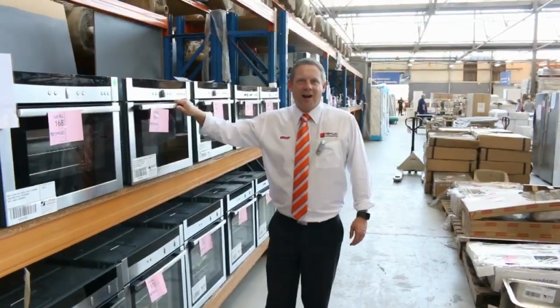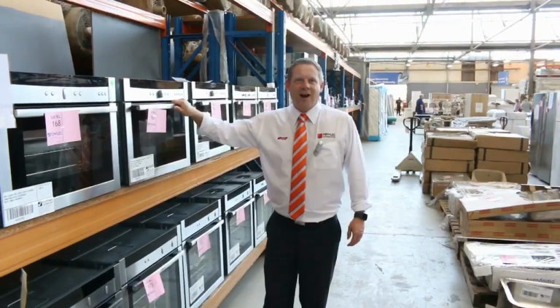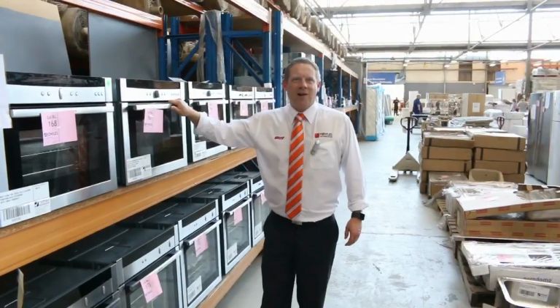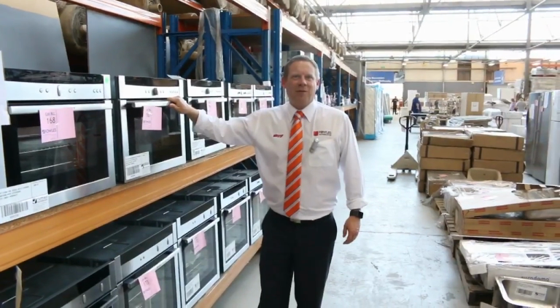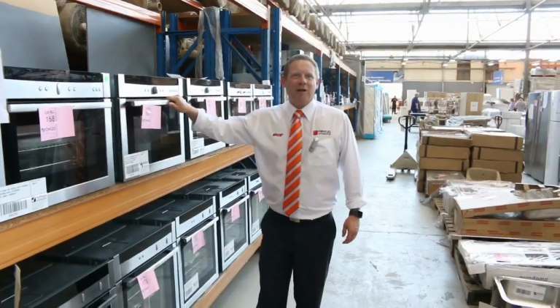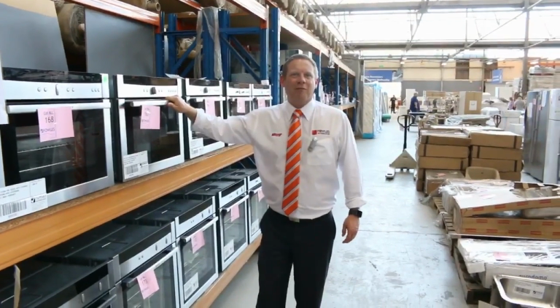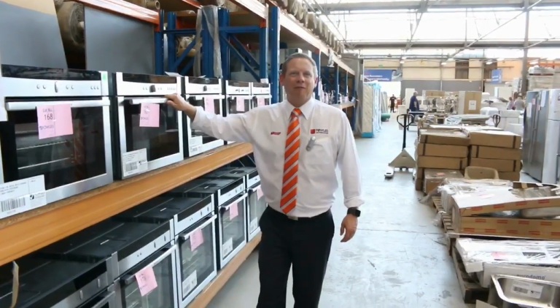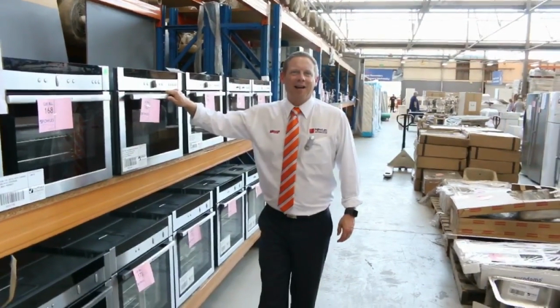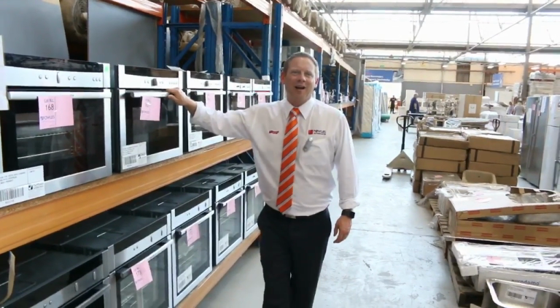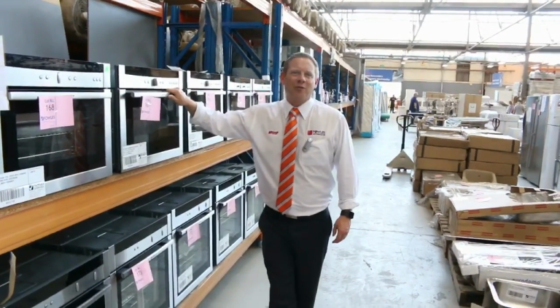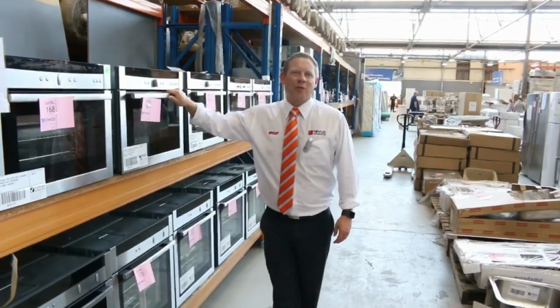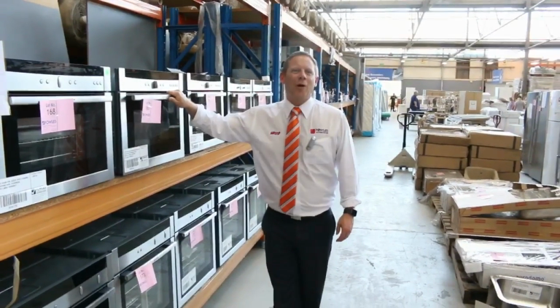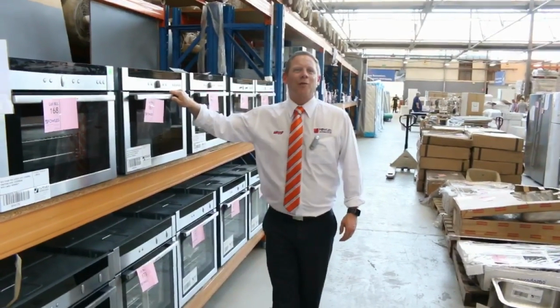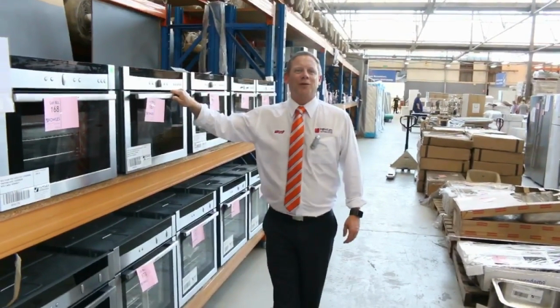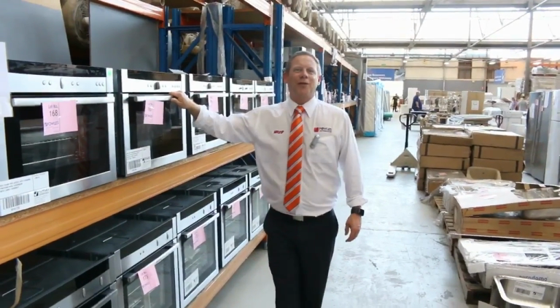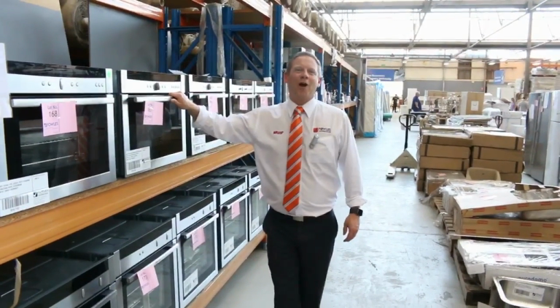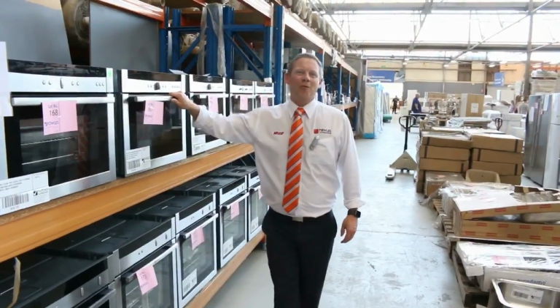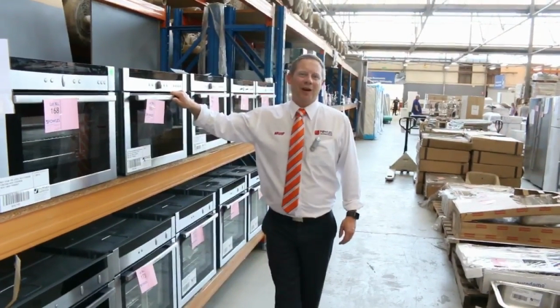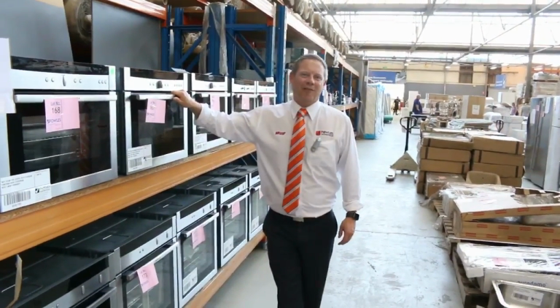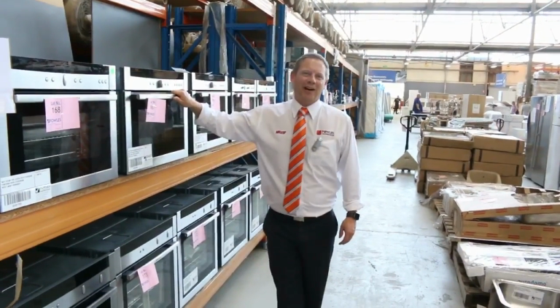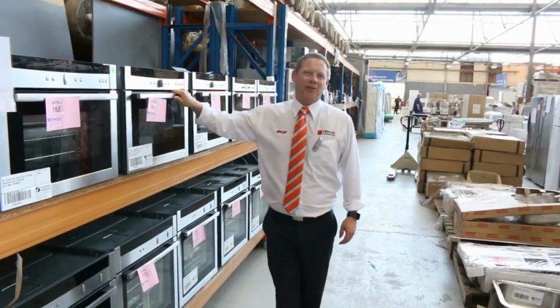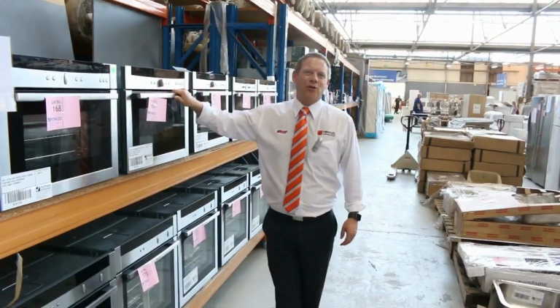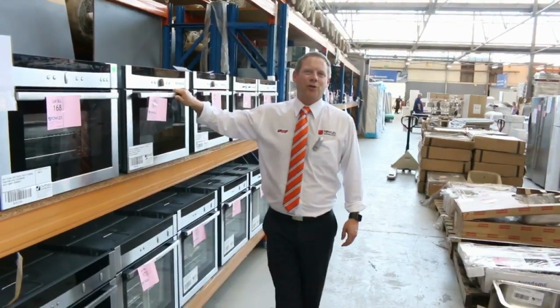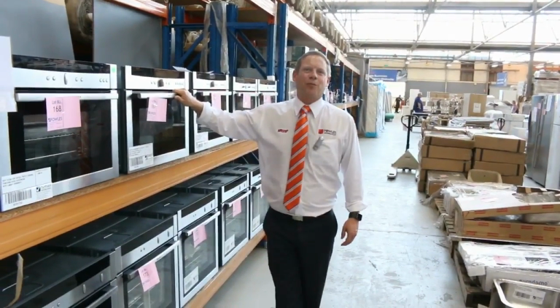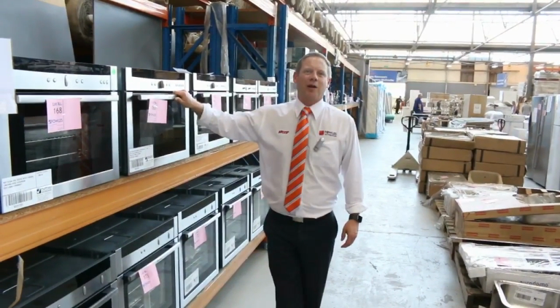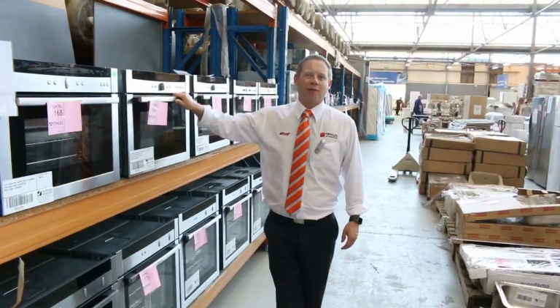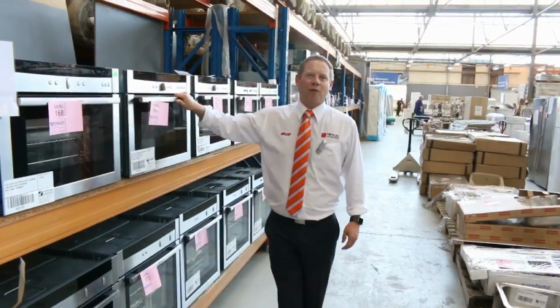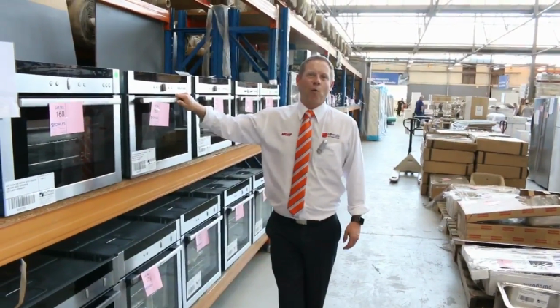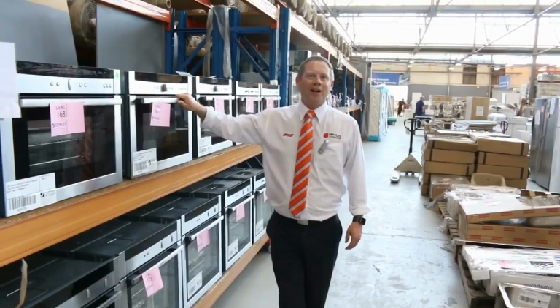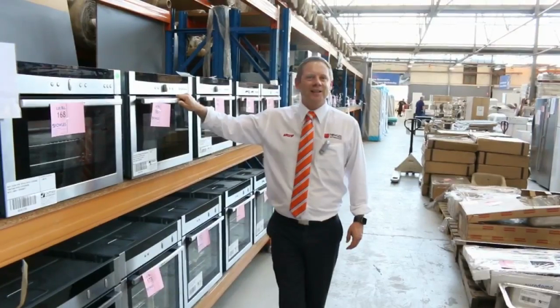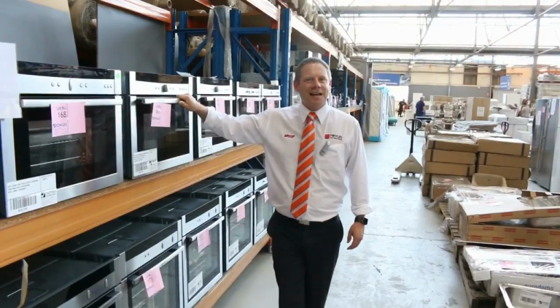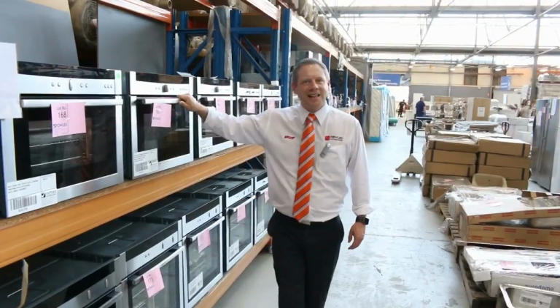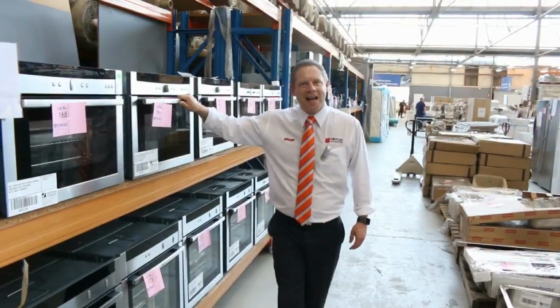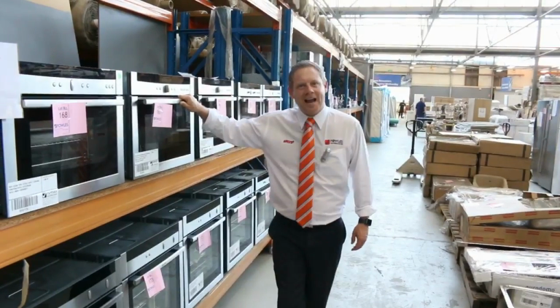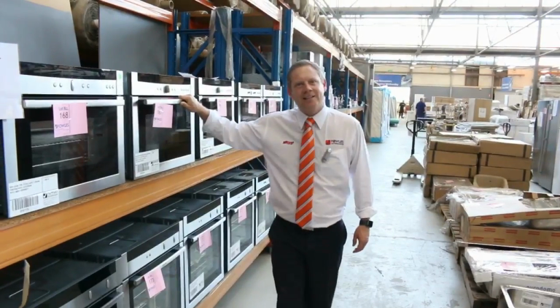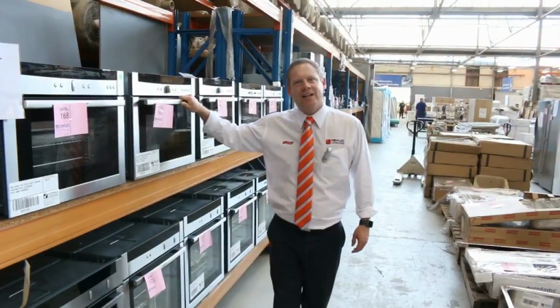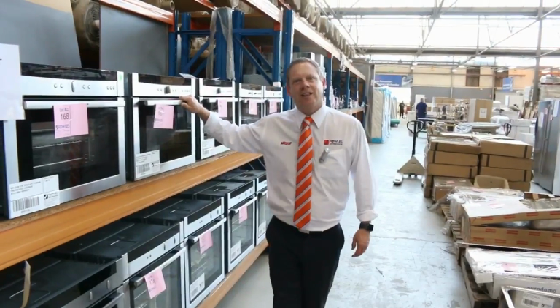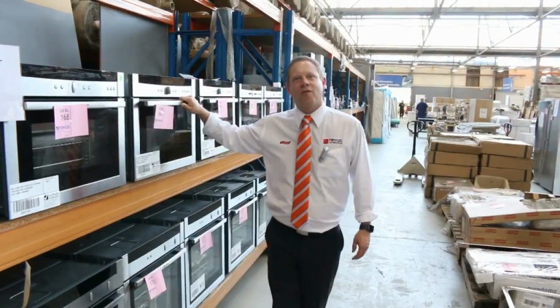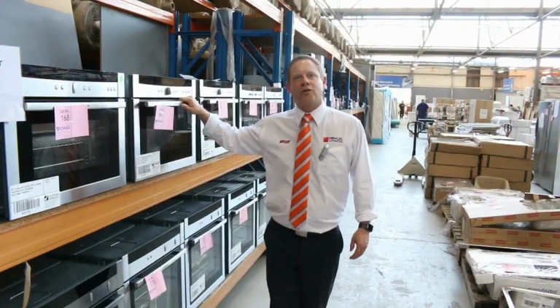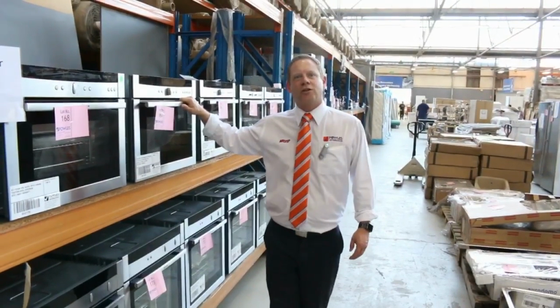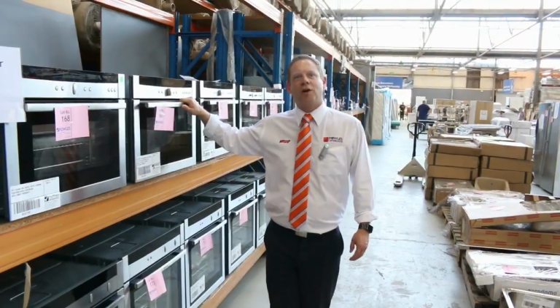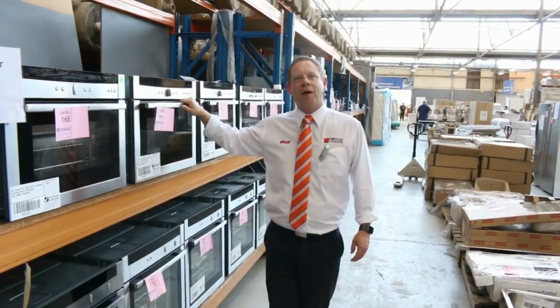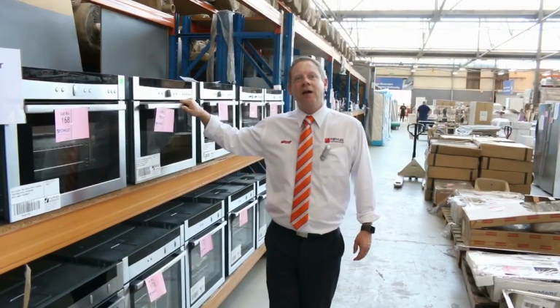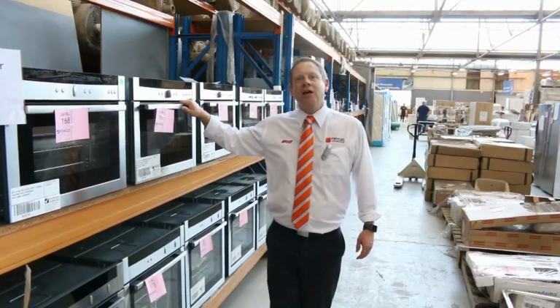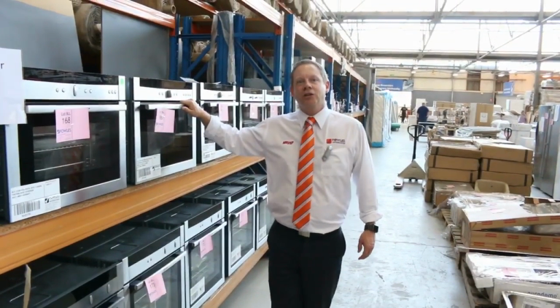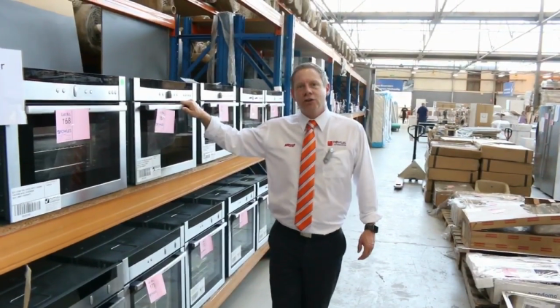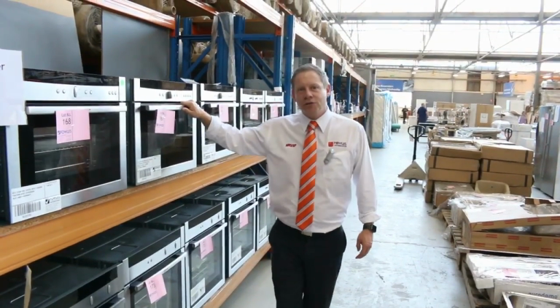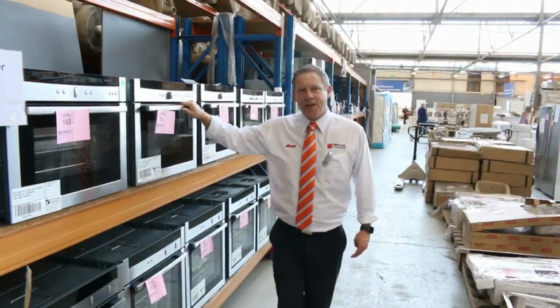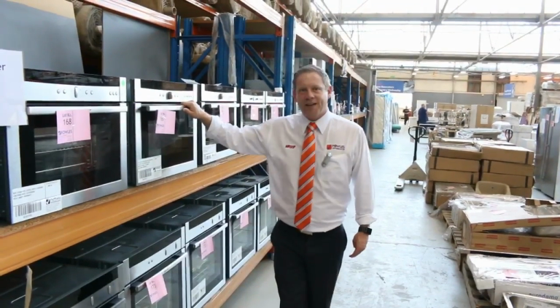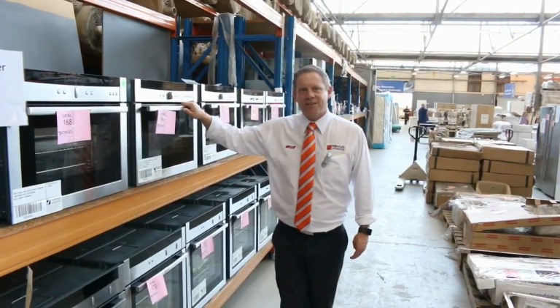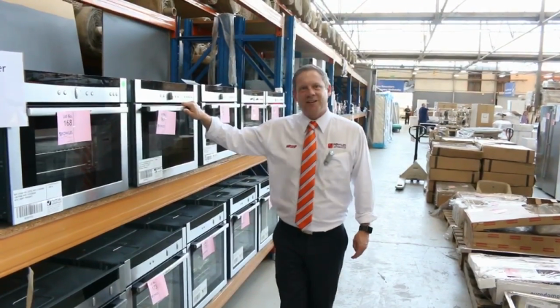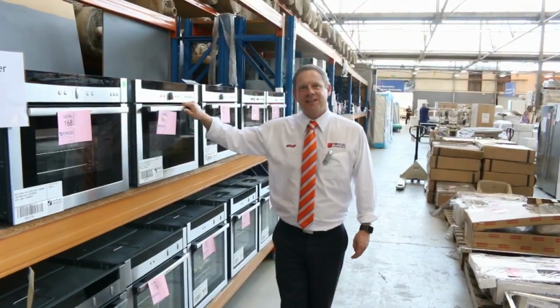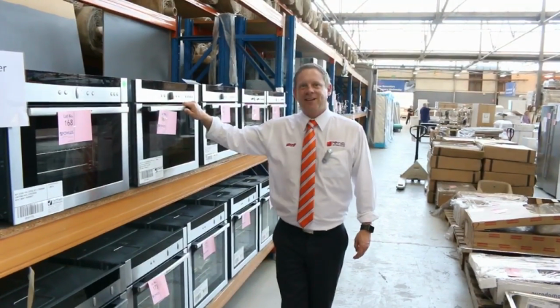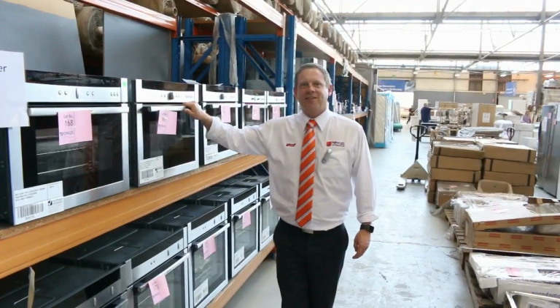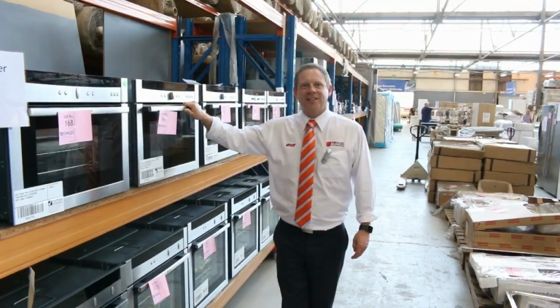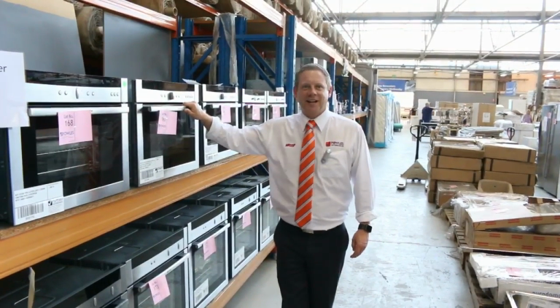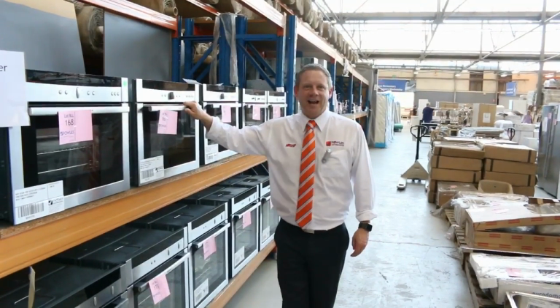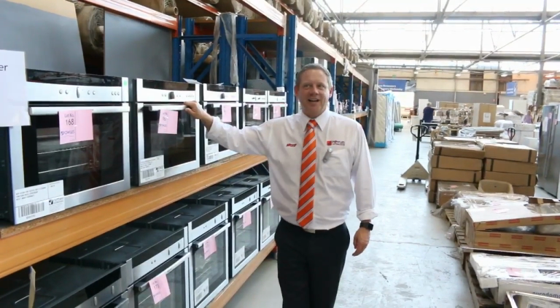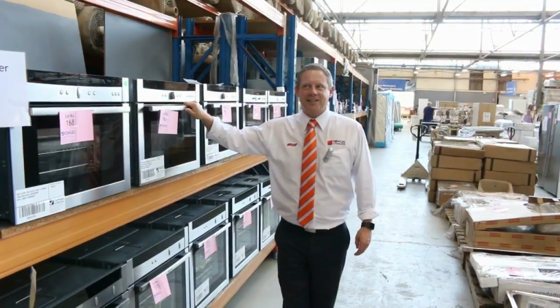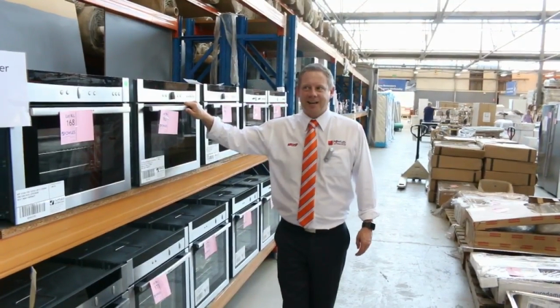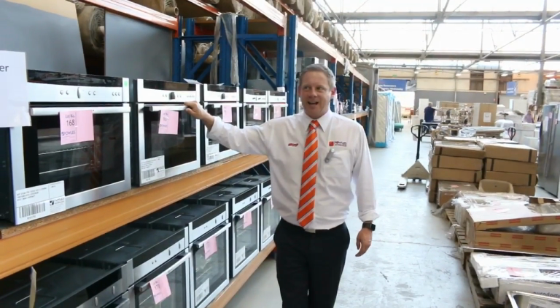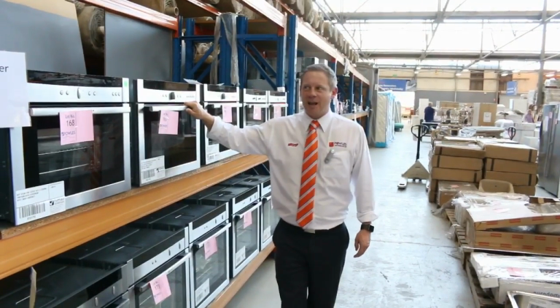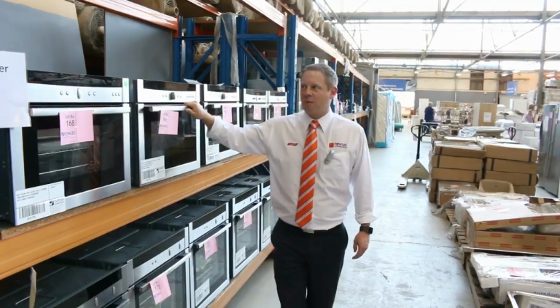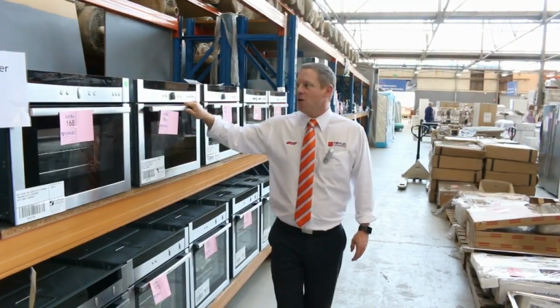Hi, I'm Liam from Fowls and welcome to the Home Renovators auction preview for Wednesday the 18th of October 2017 at 10 a.m.